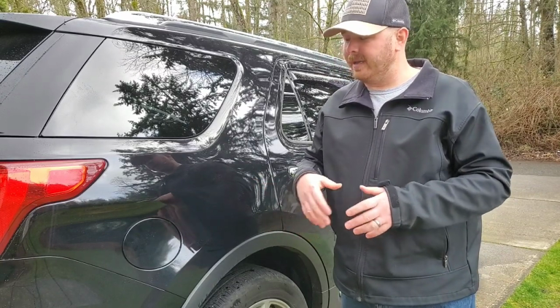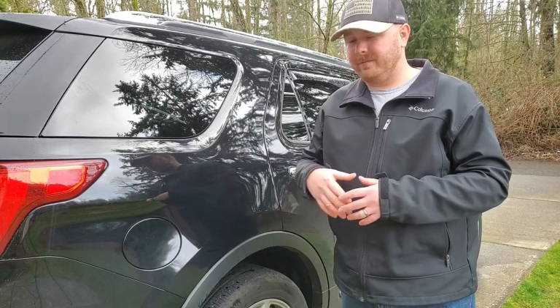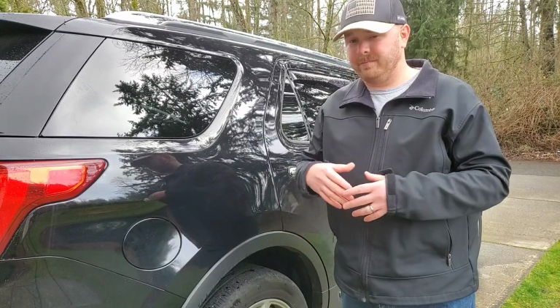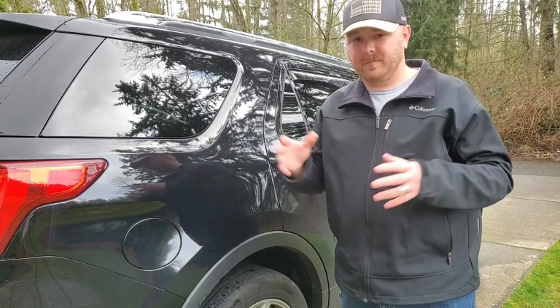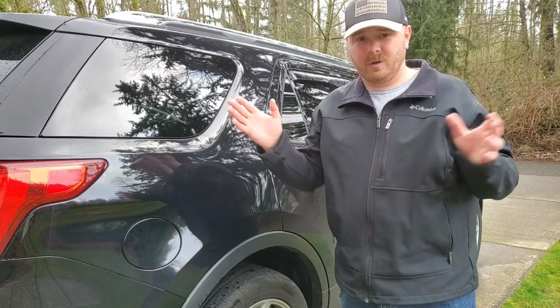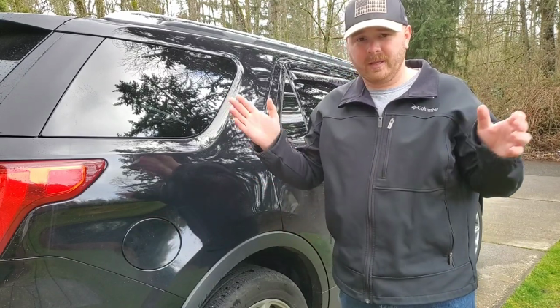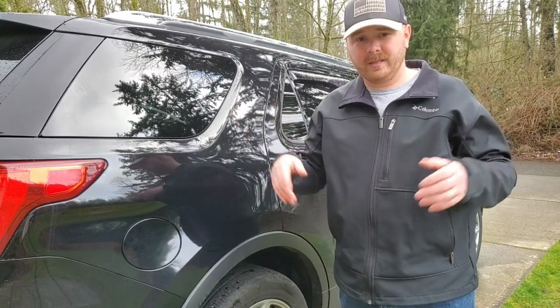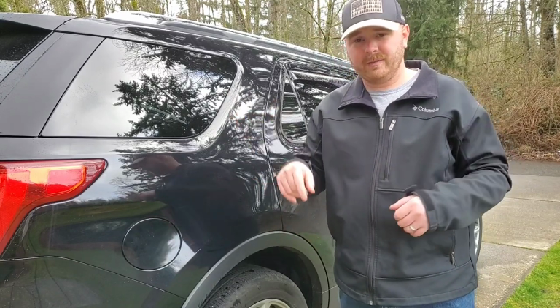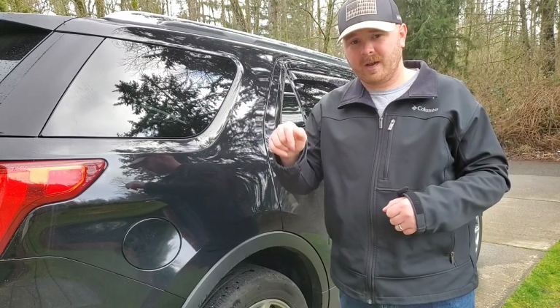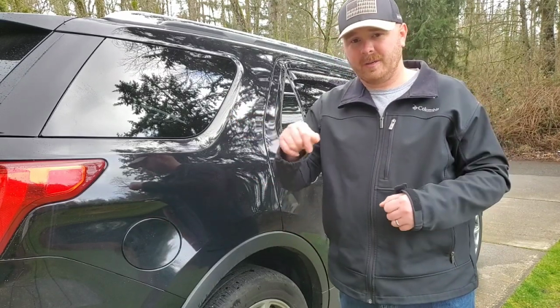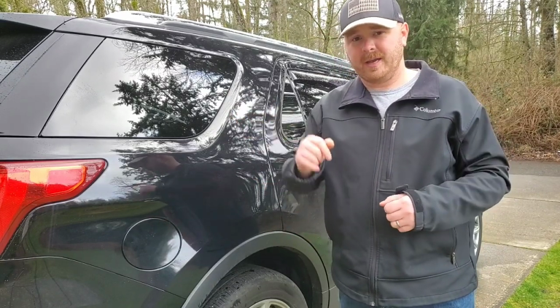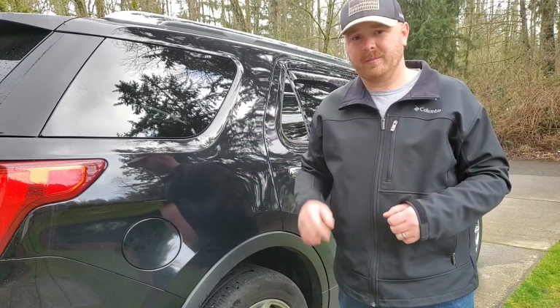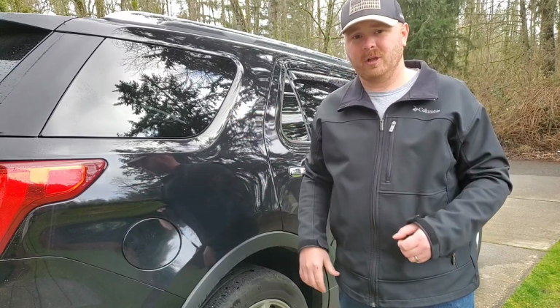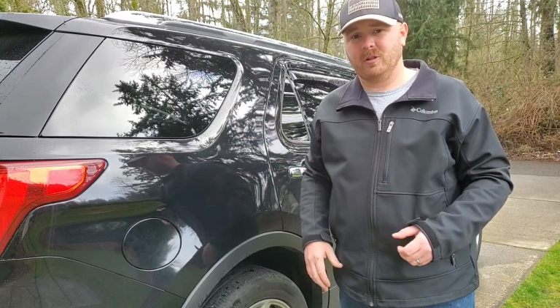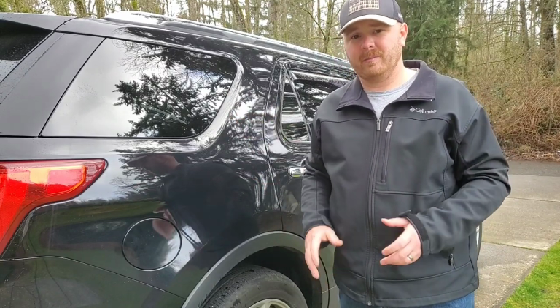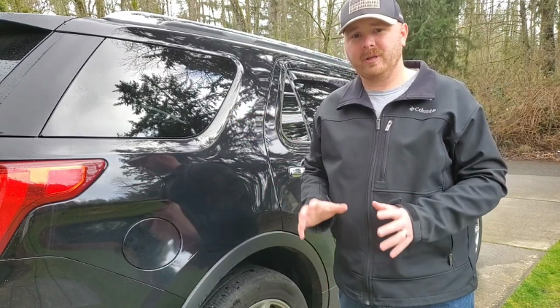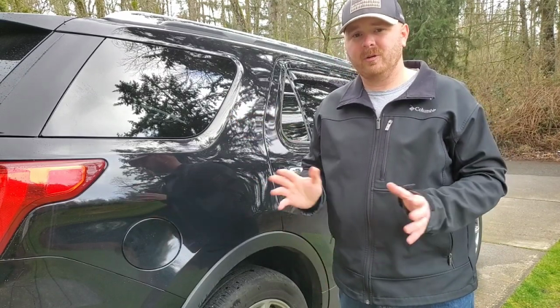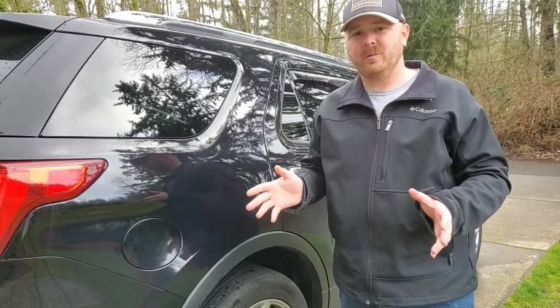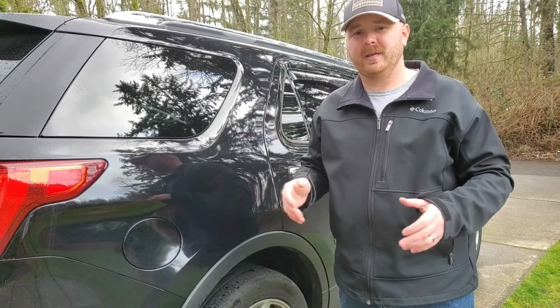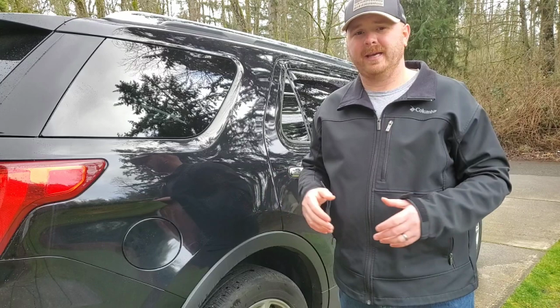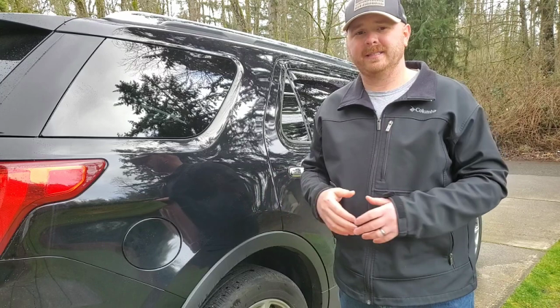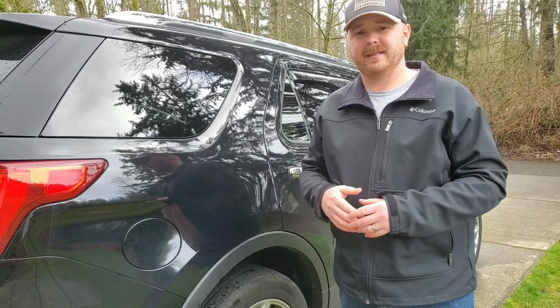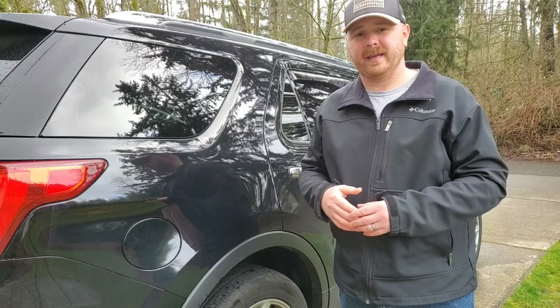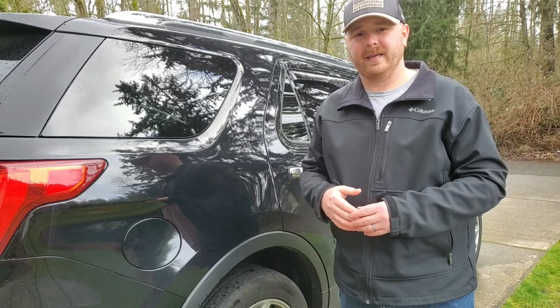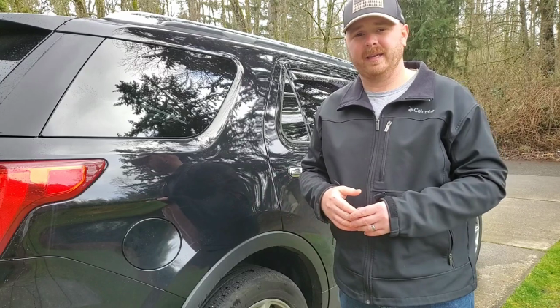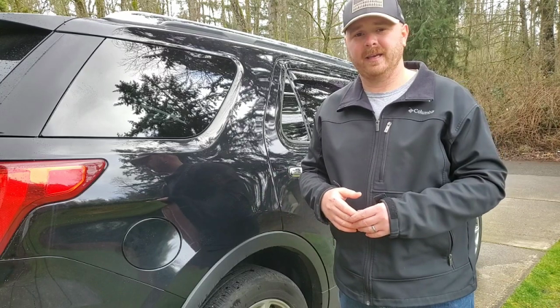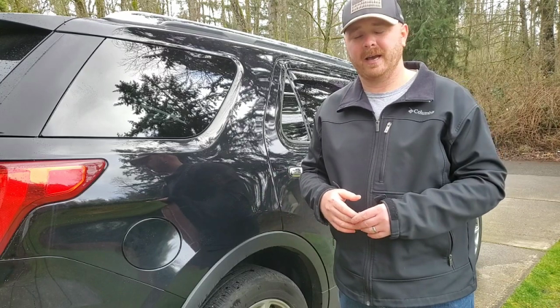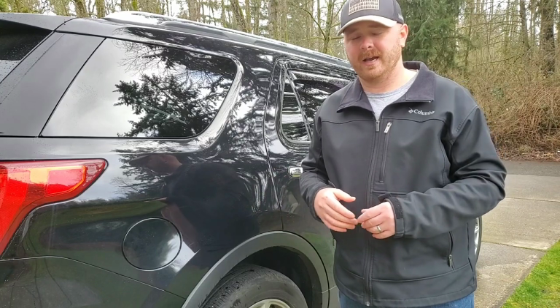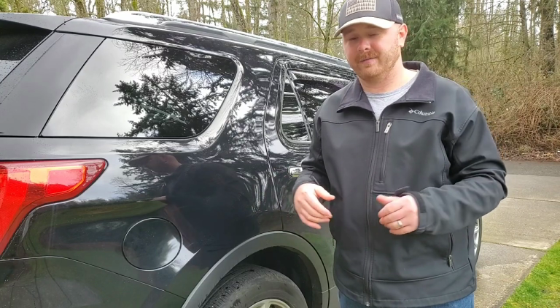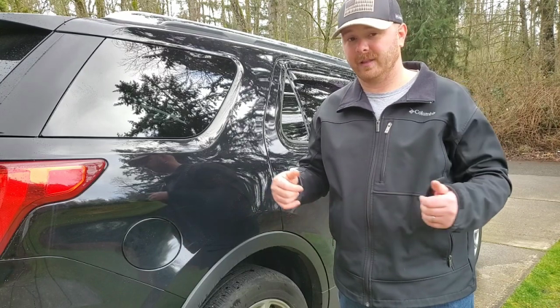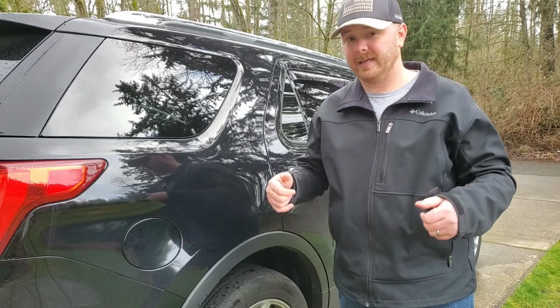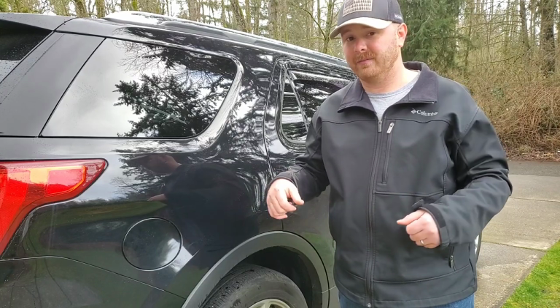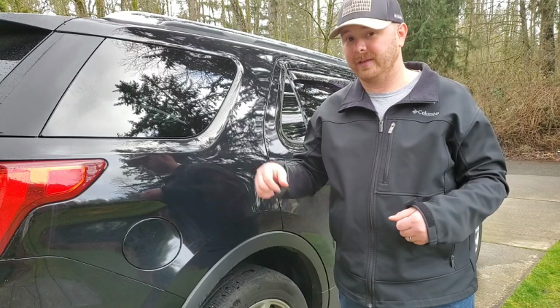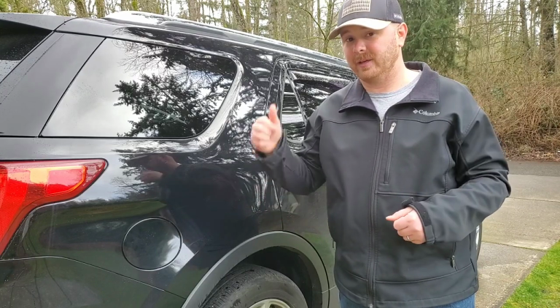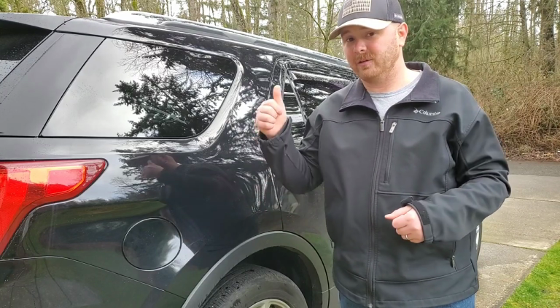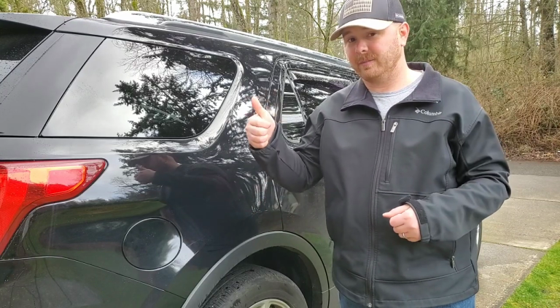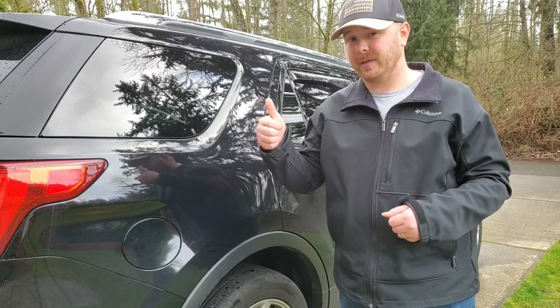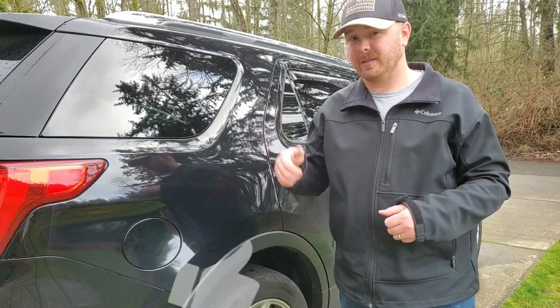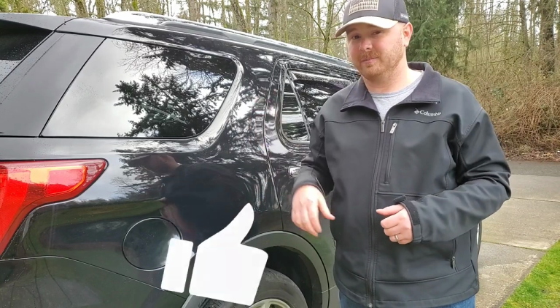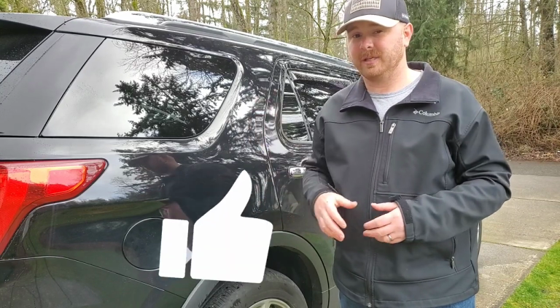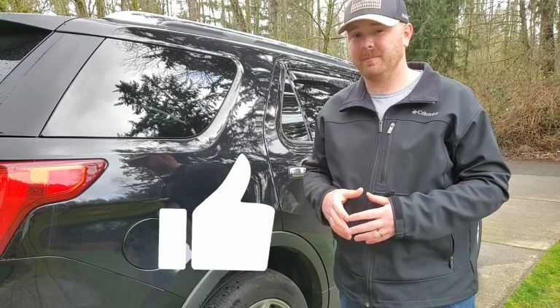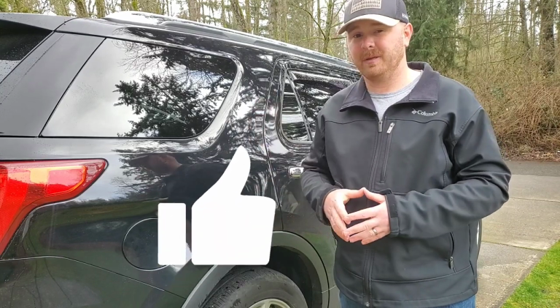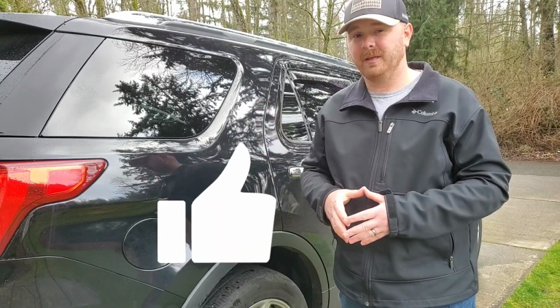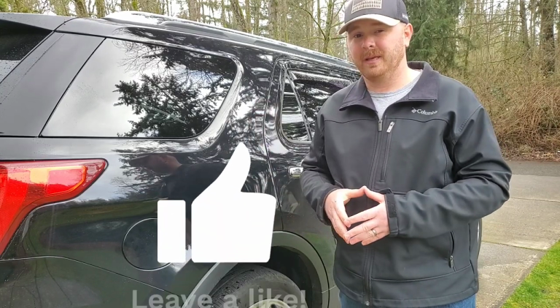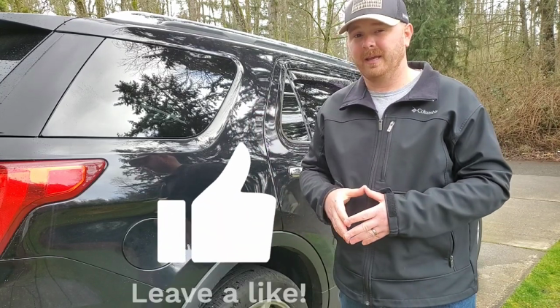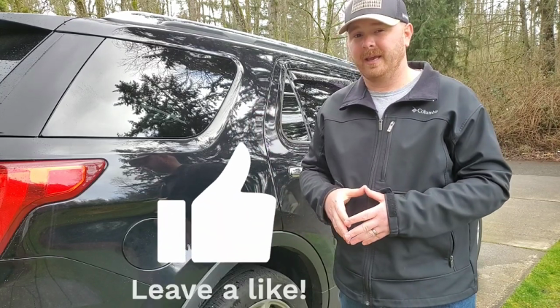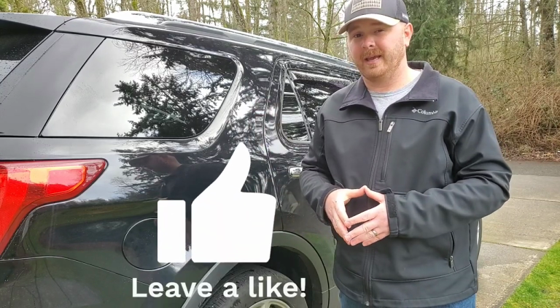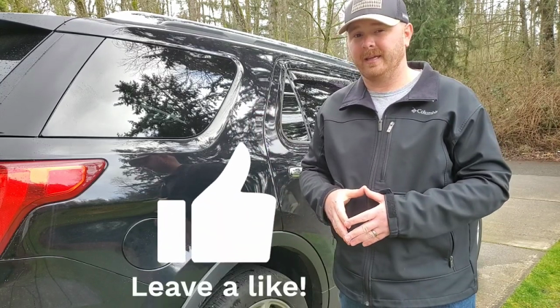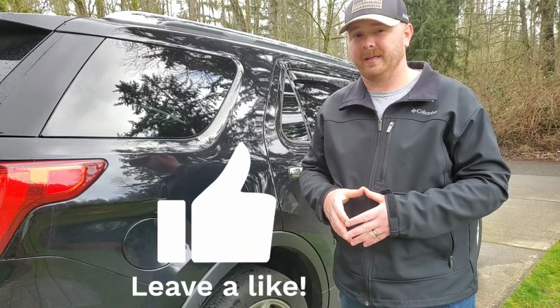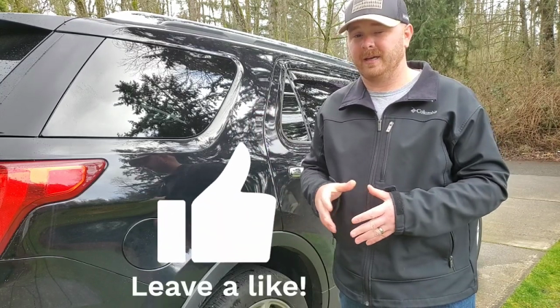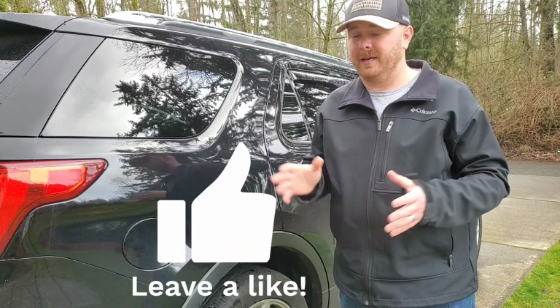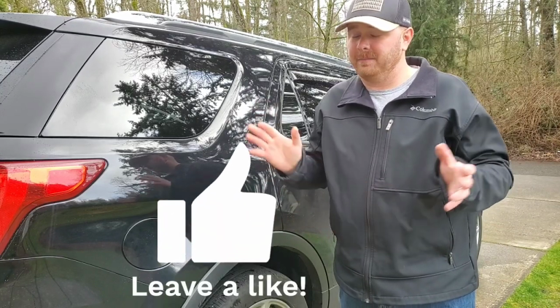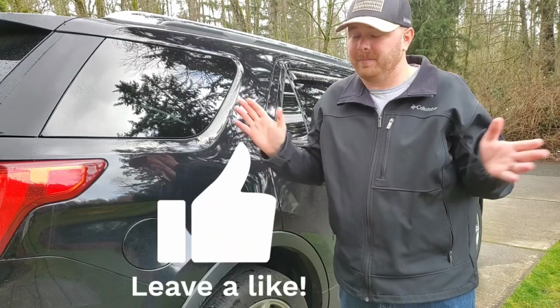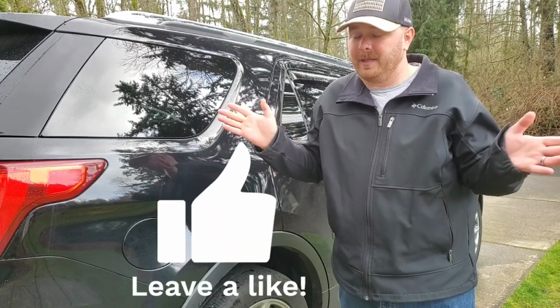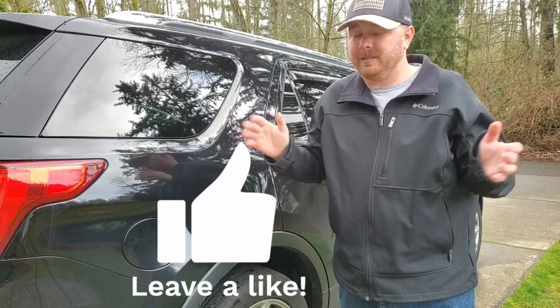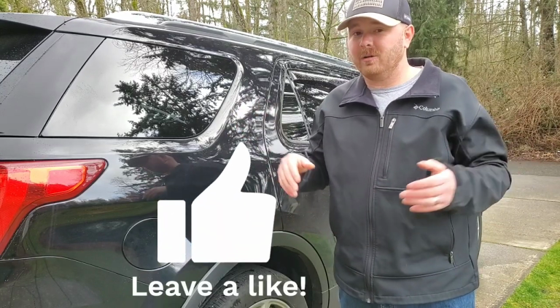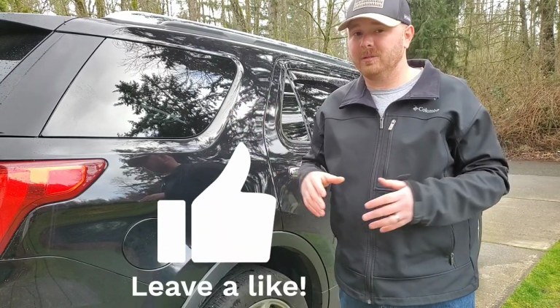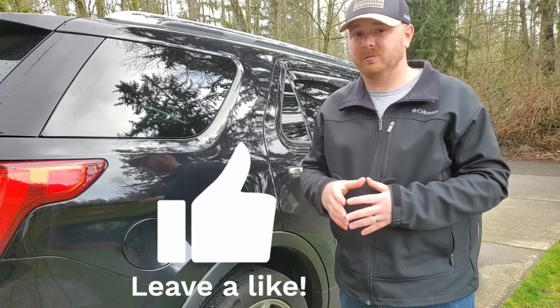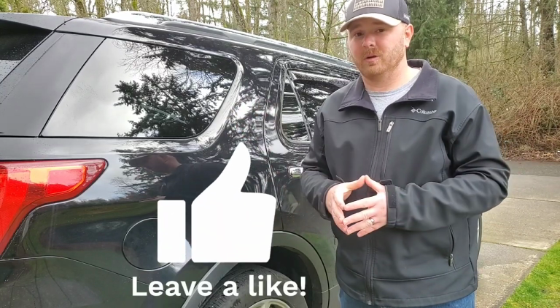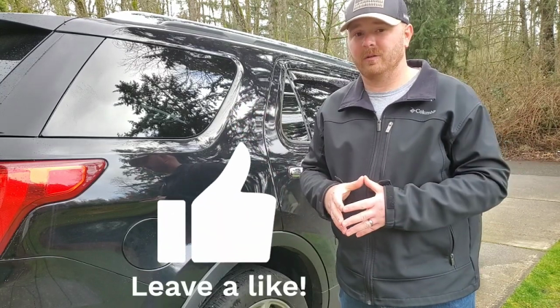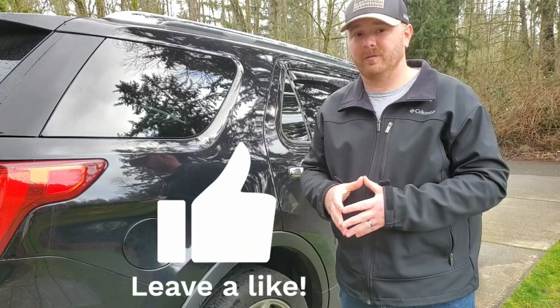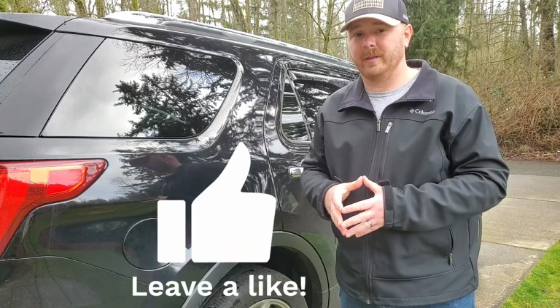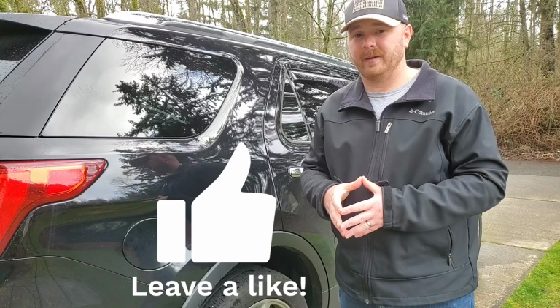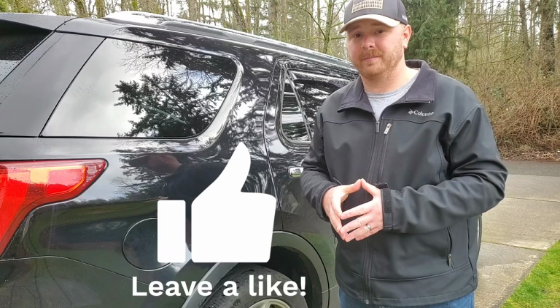Go ahead and leave a comment down below, let me know what you guys think. If you like the video, give me a thumbs up. And as always, we'll go from there. Let's go.